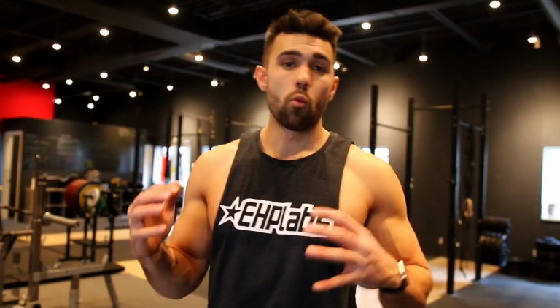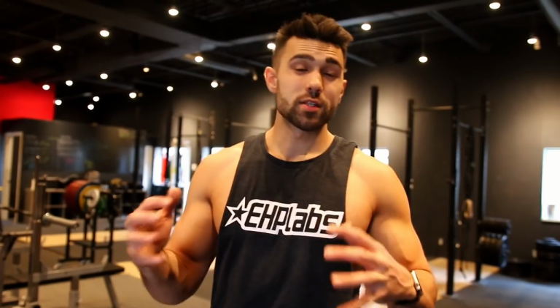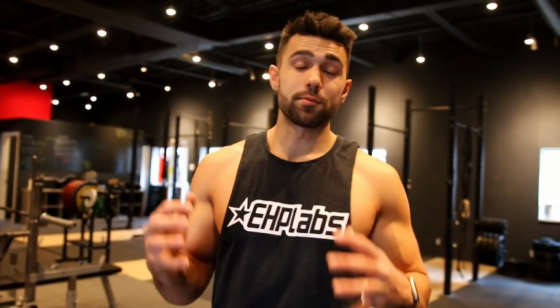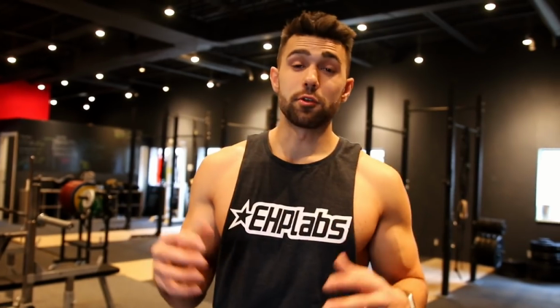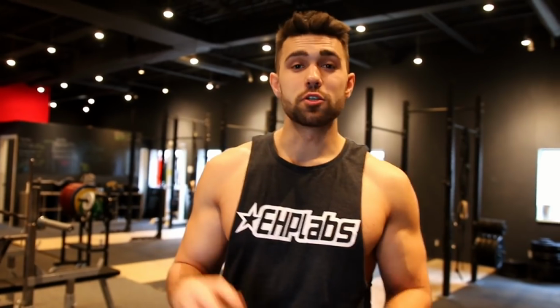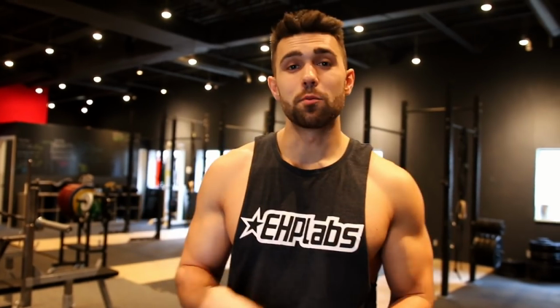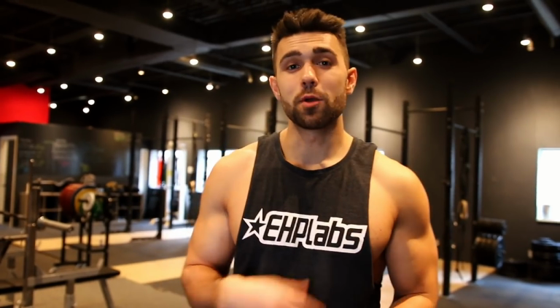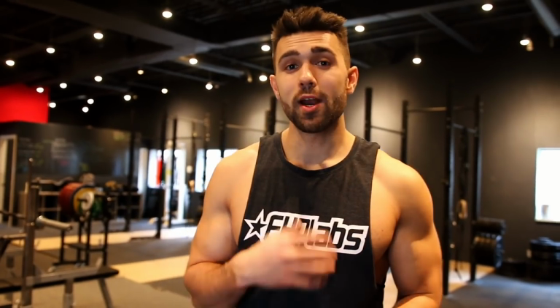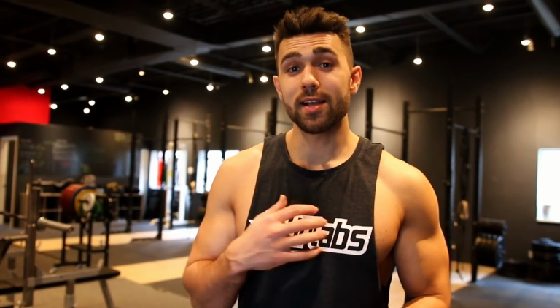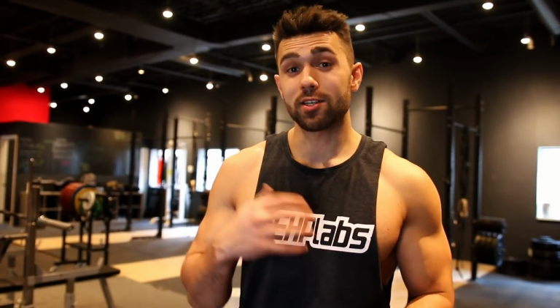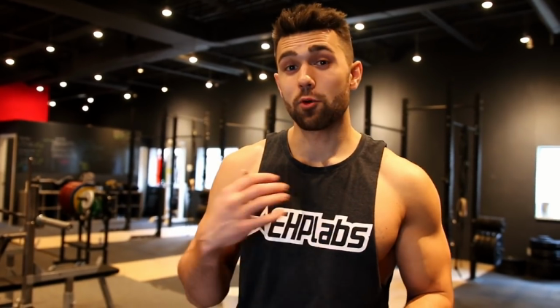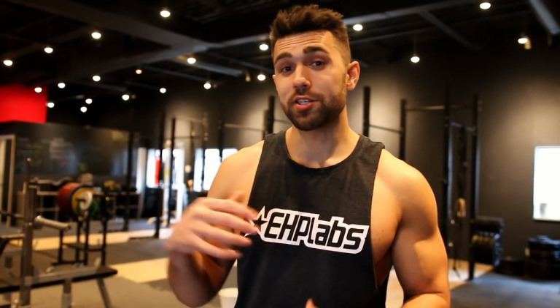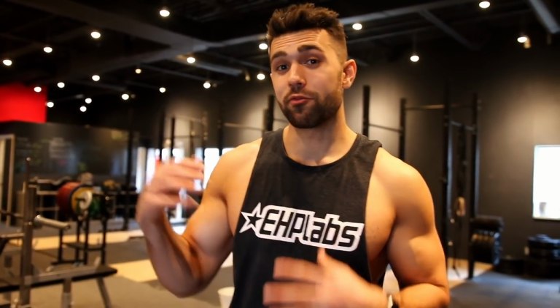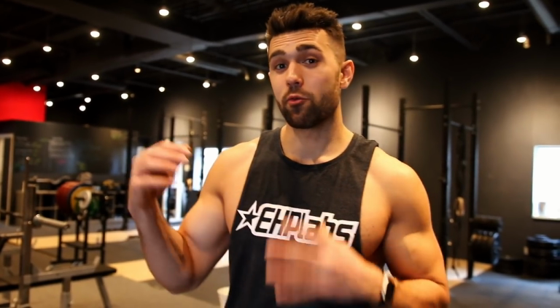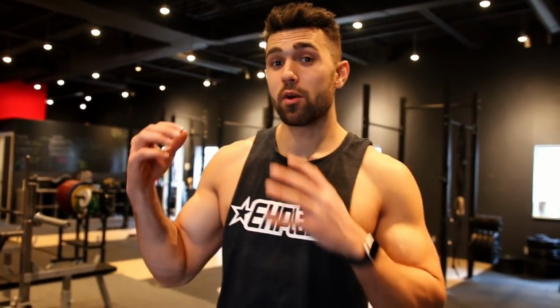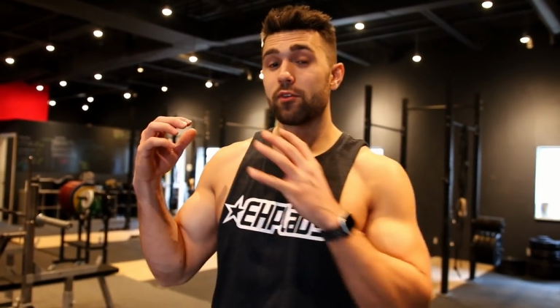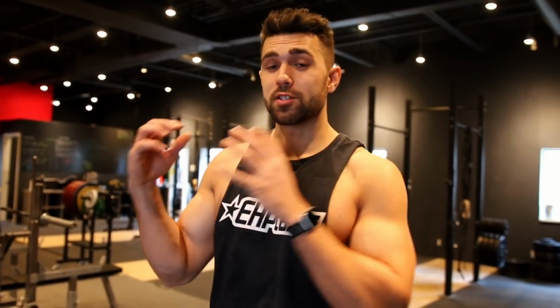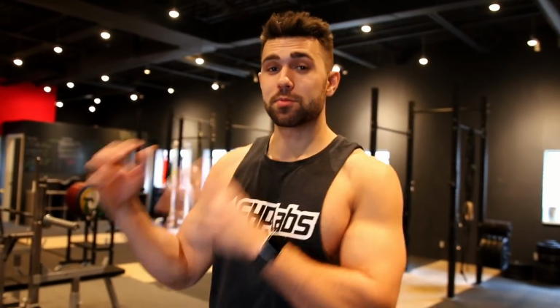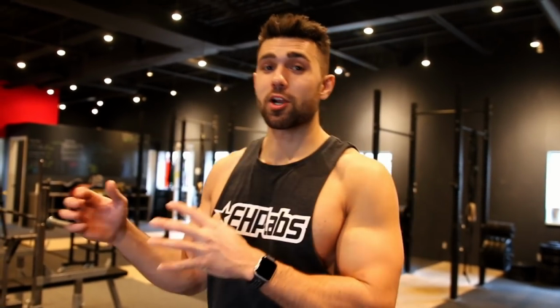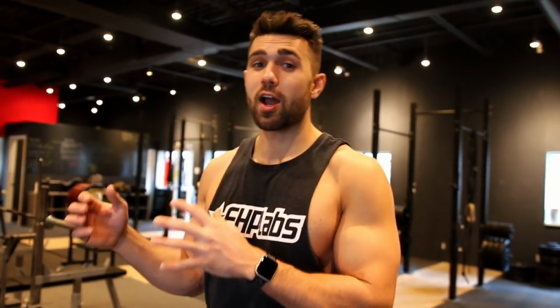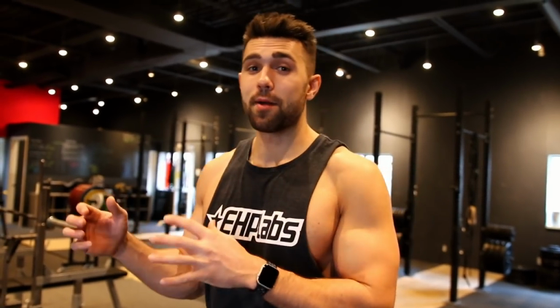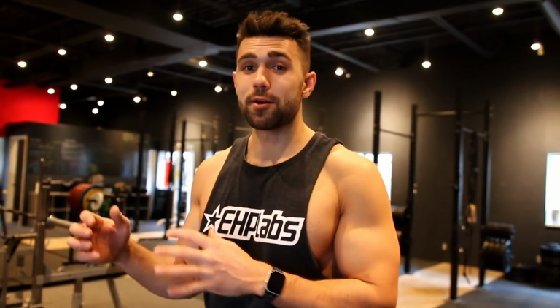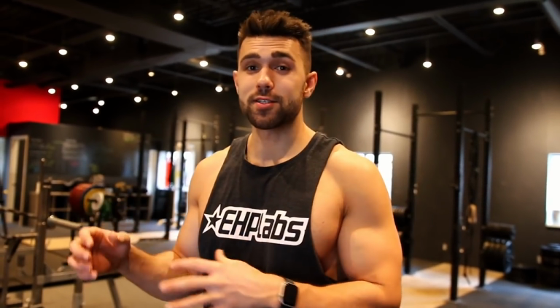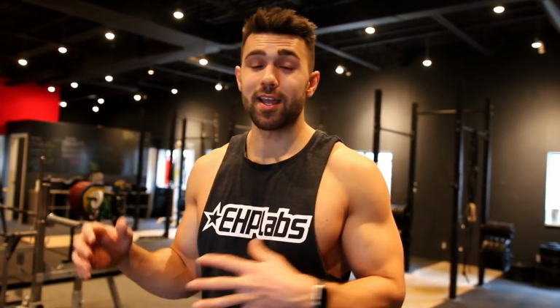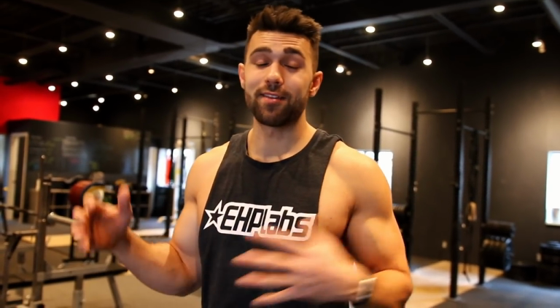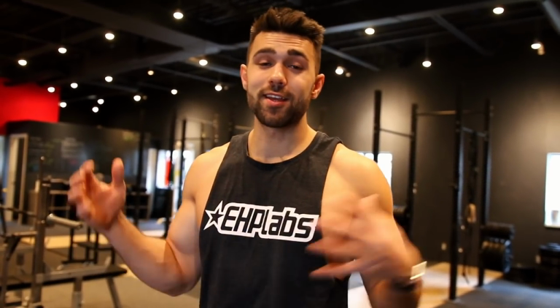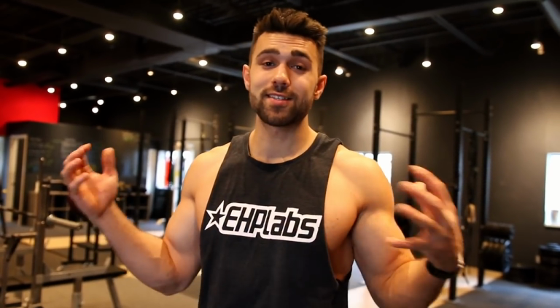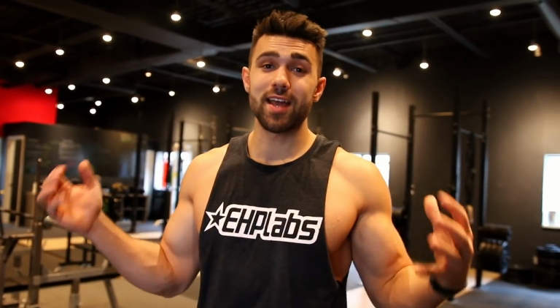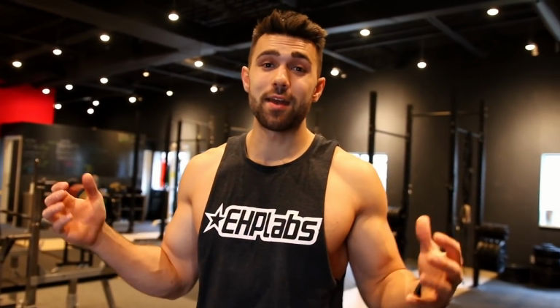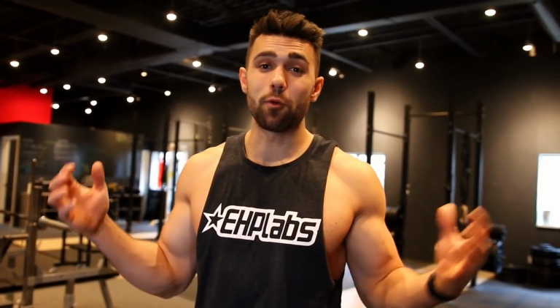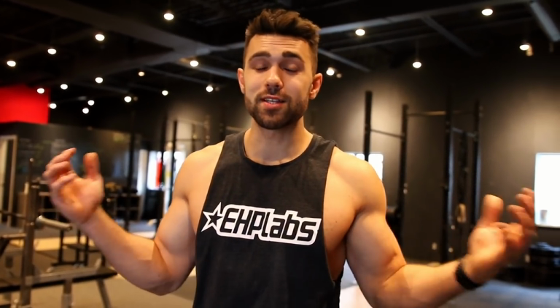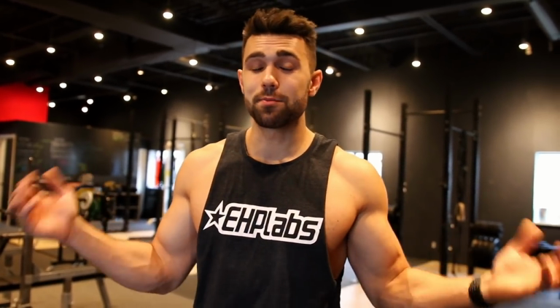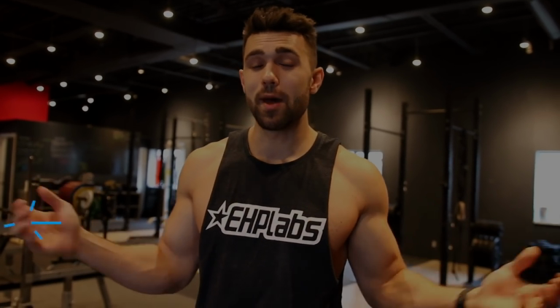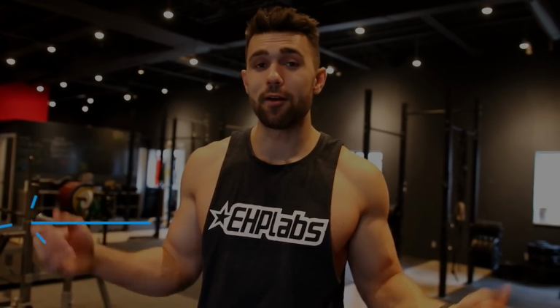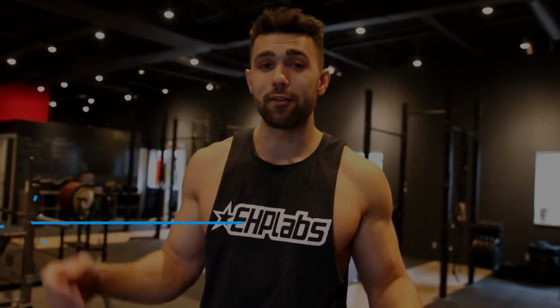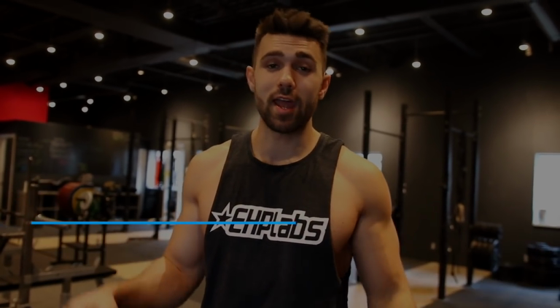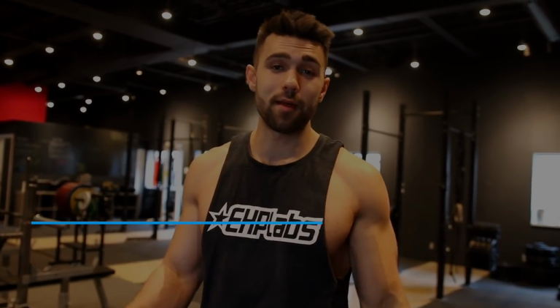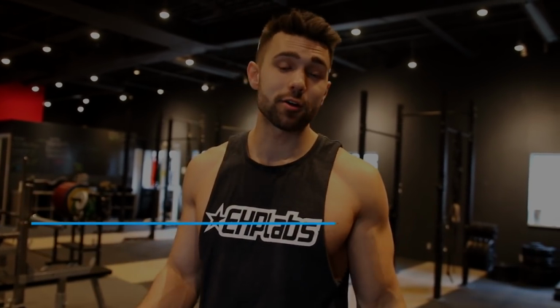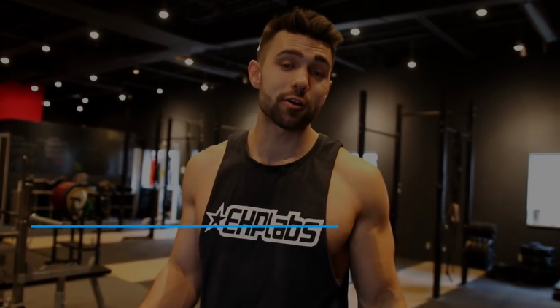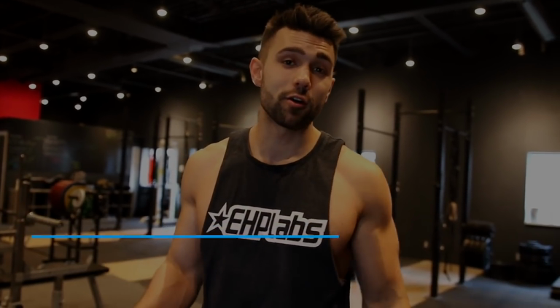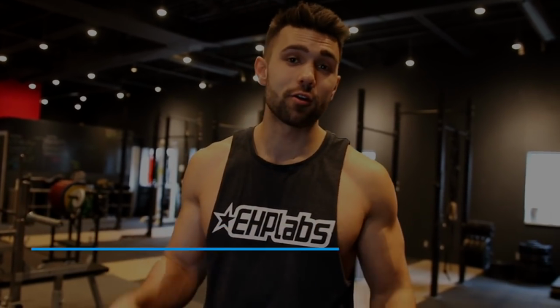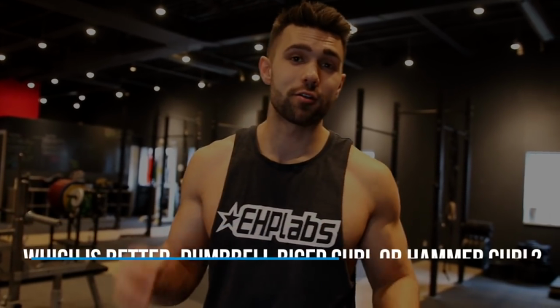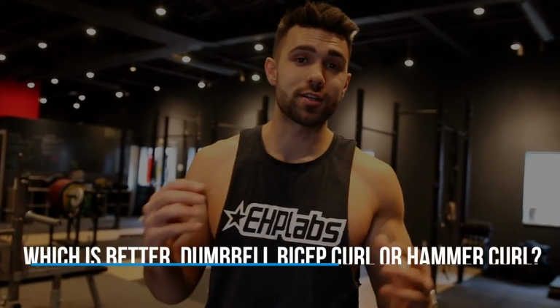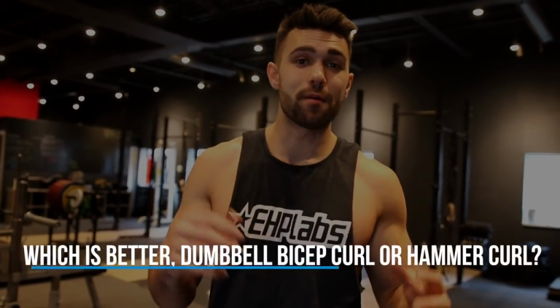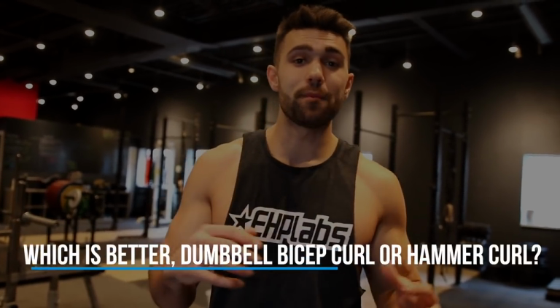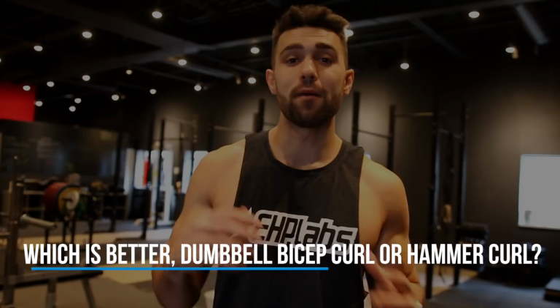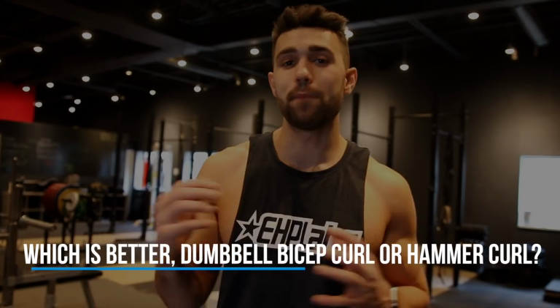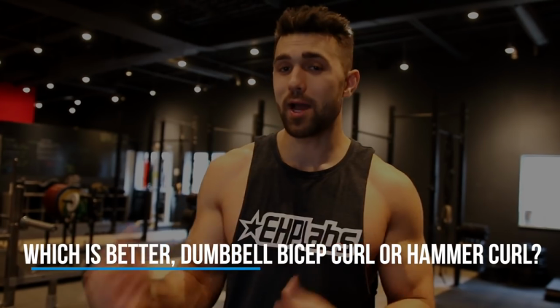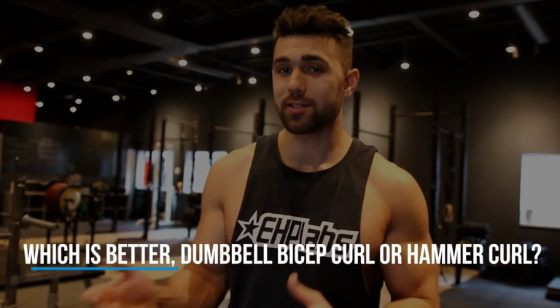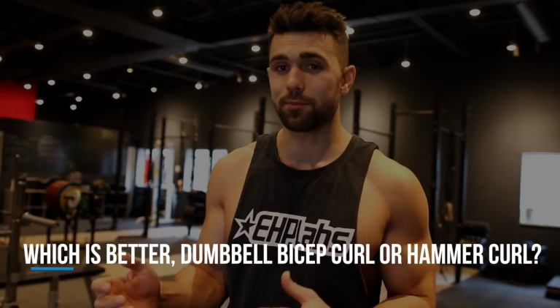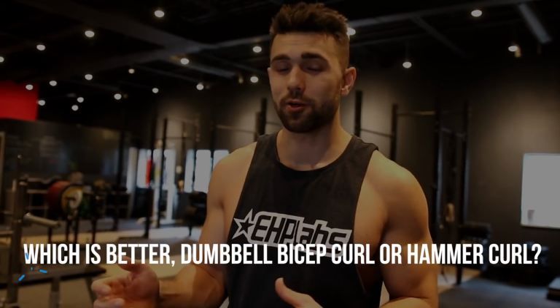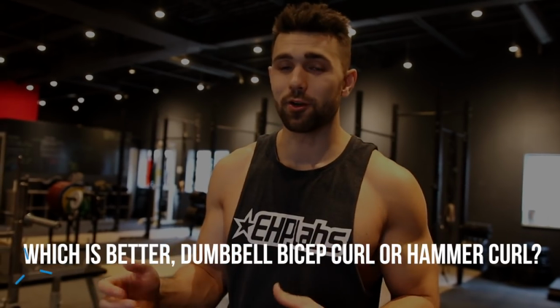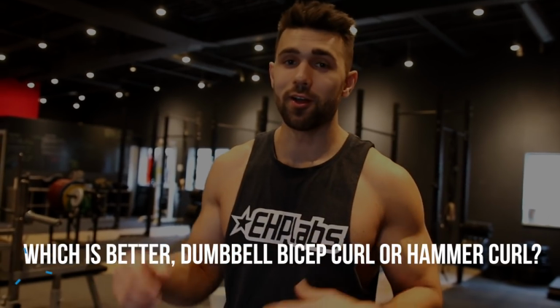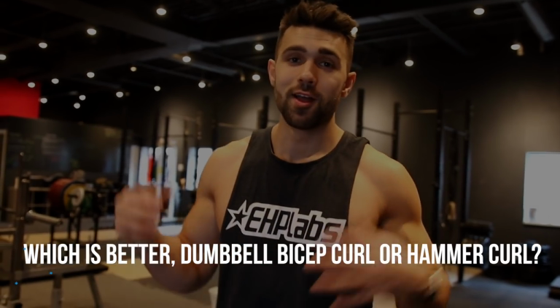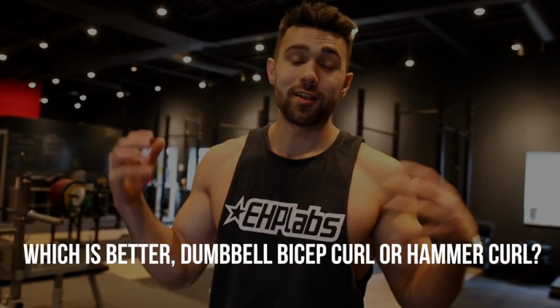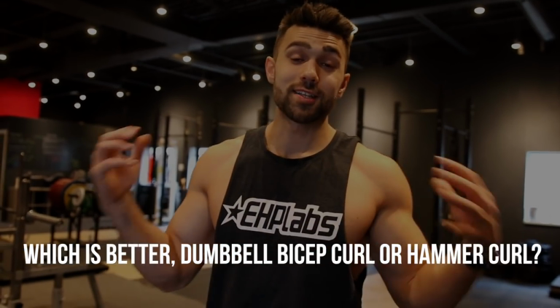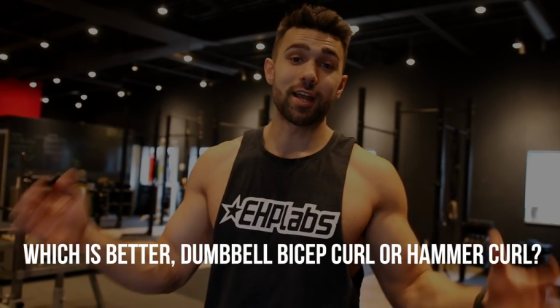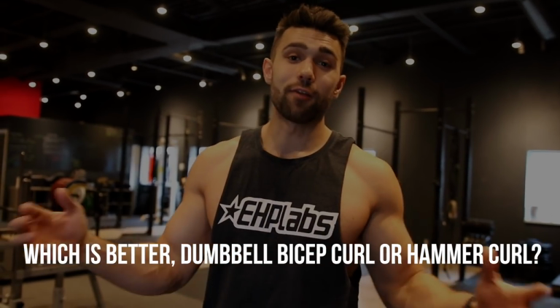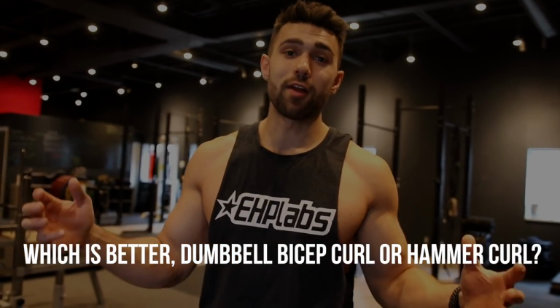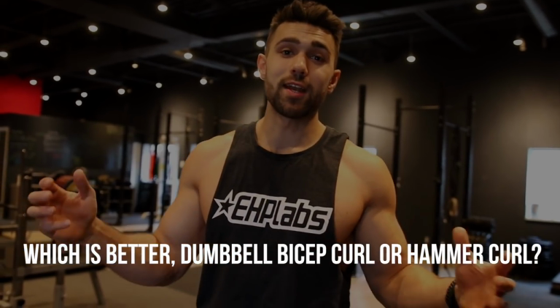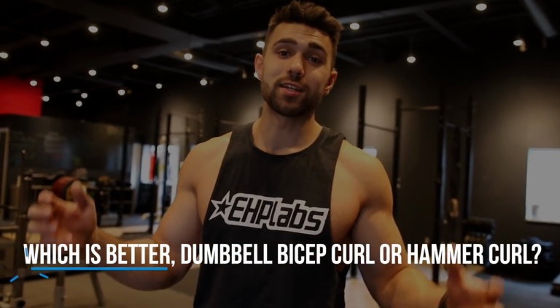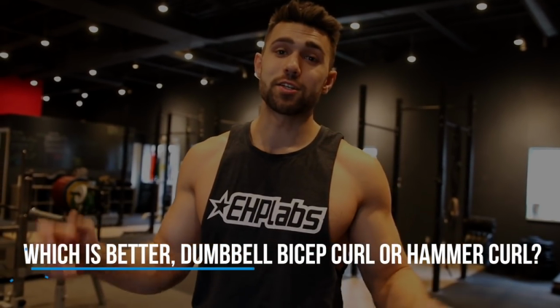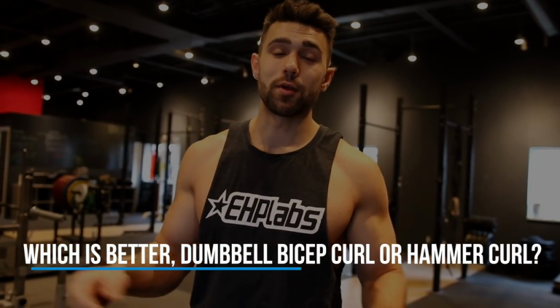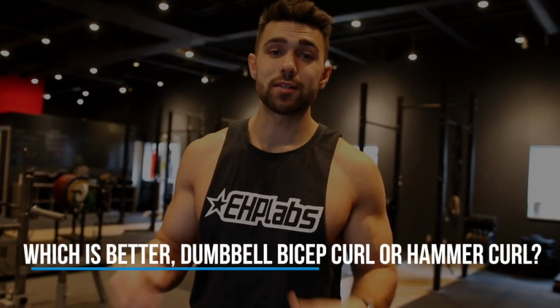What's up YouTube? We got asked a question from one of our subscribers: what's better, the hammer curl or the dumbbell bicep curl? Let's get right into it.